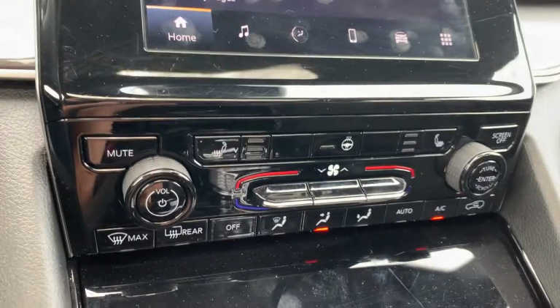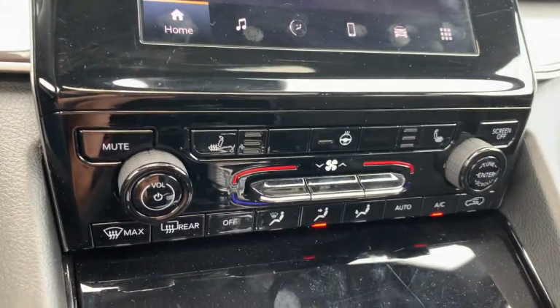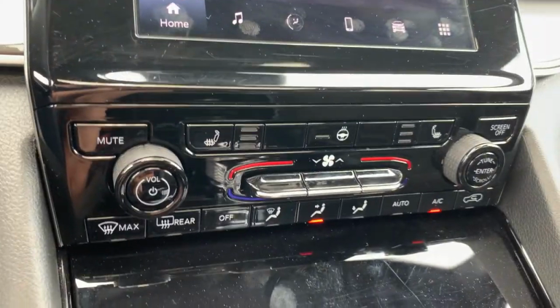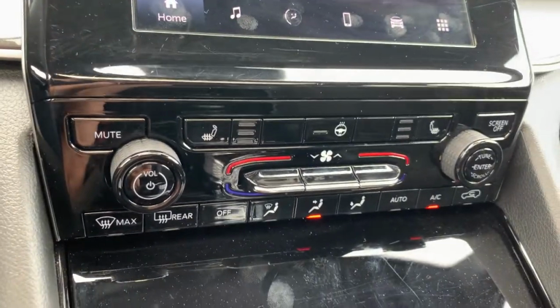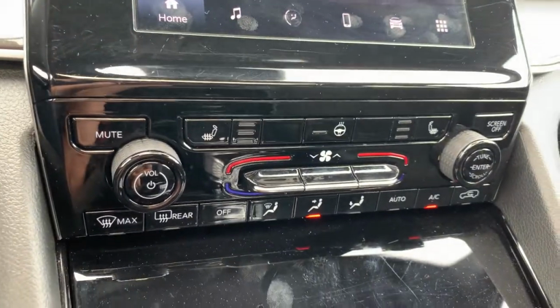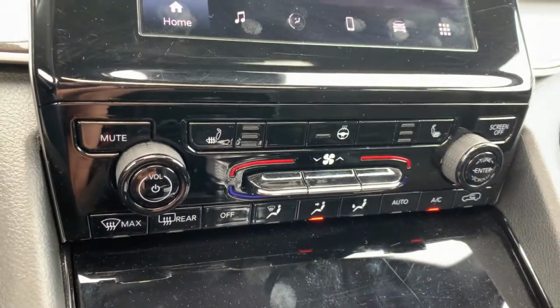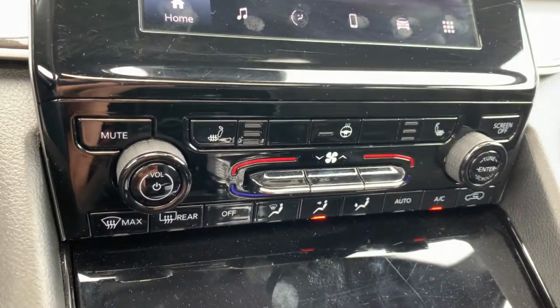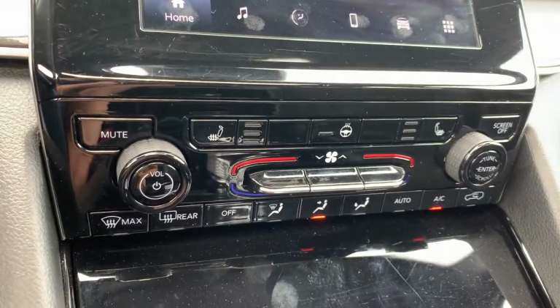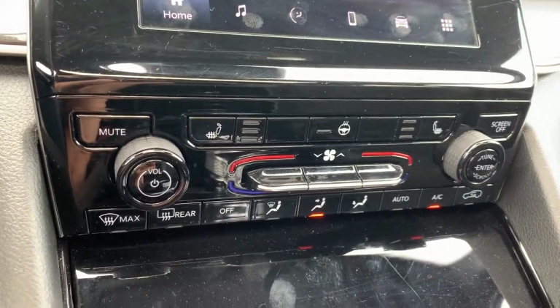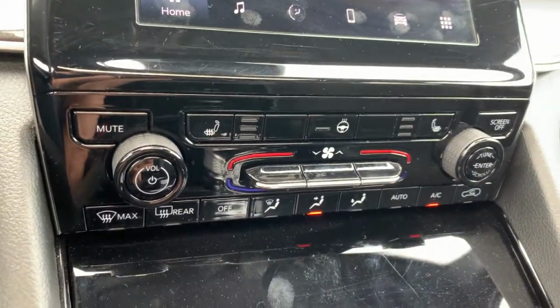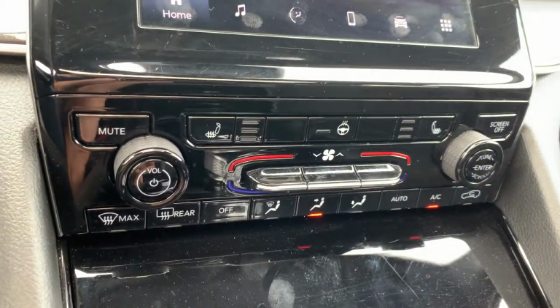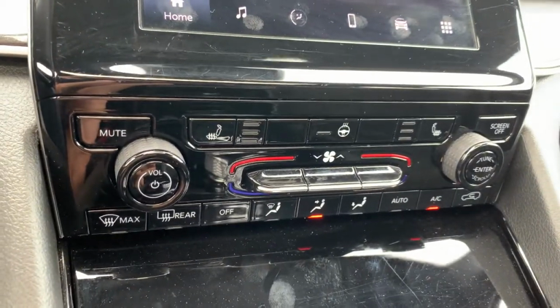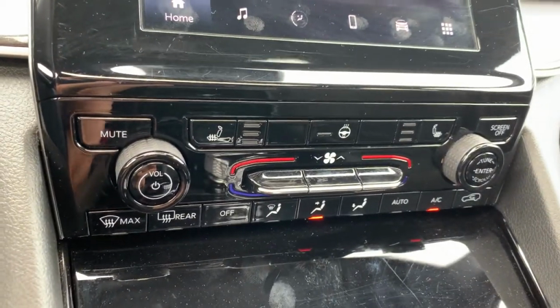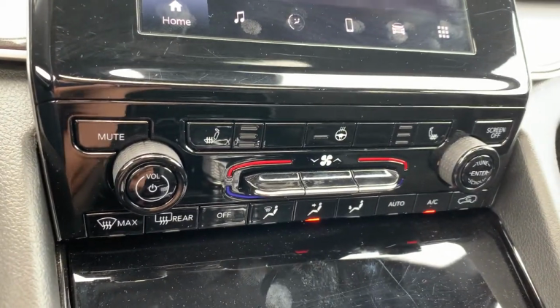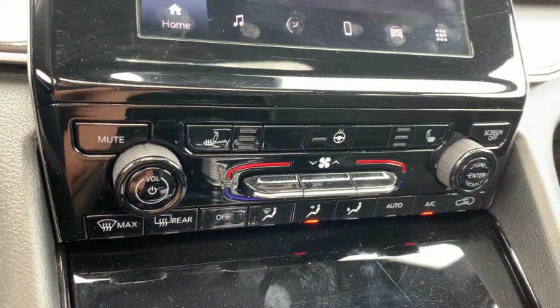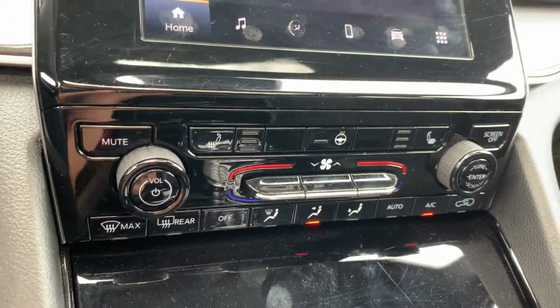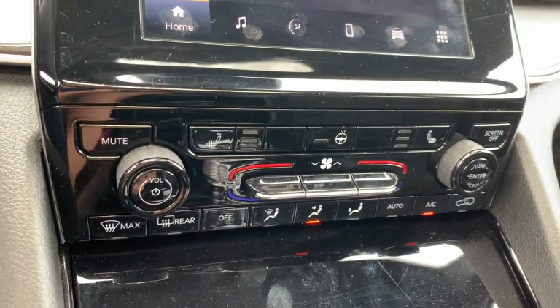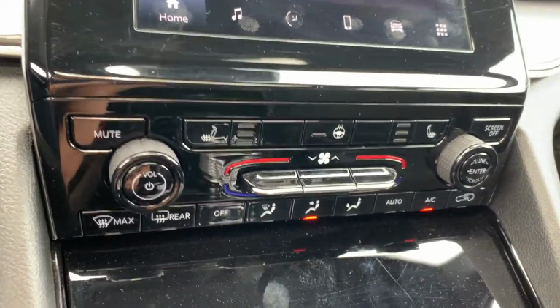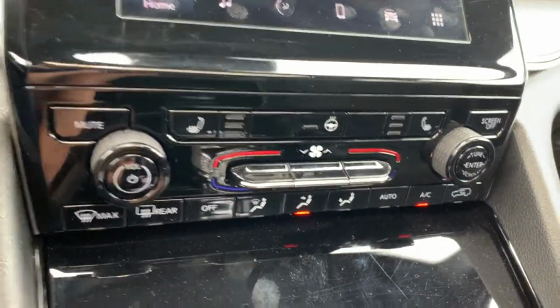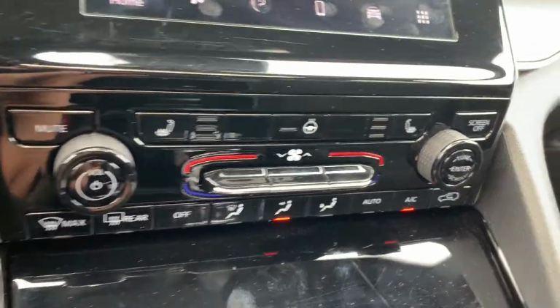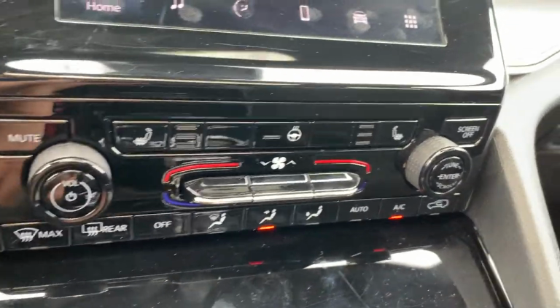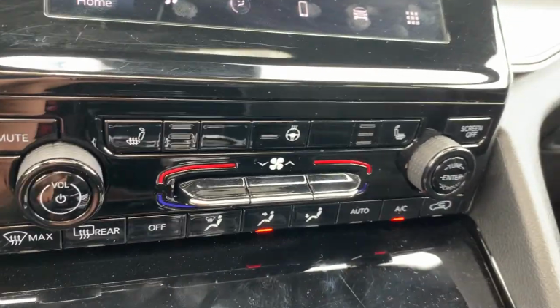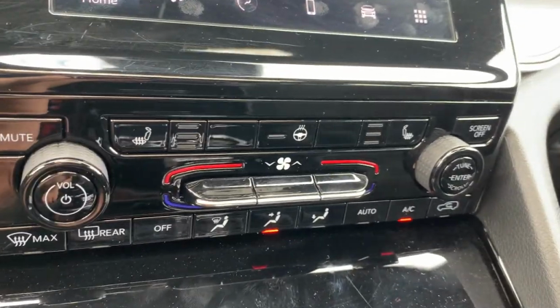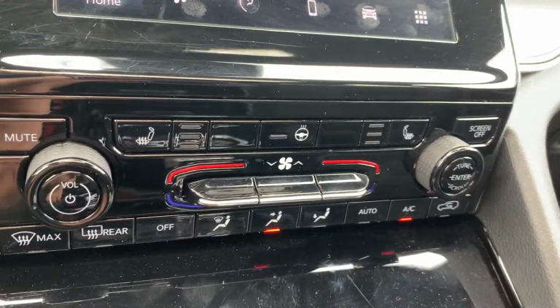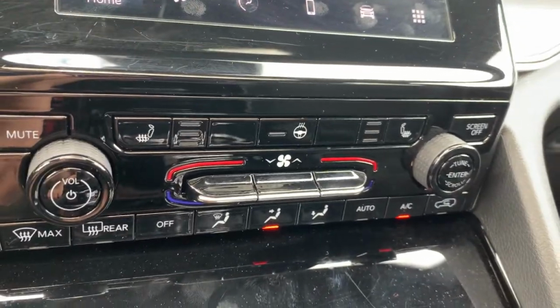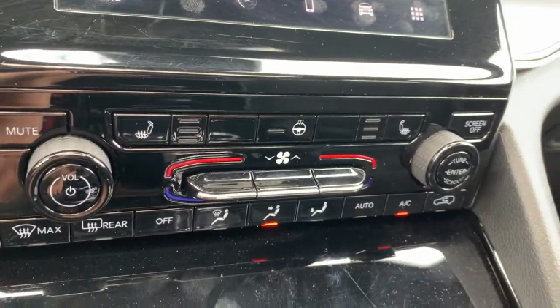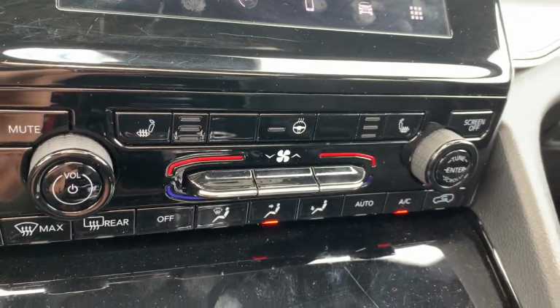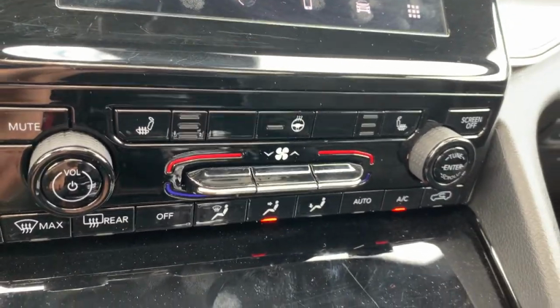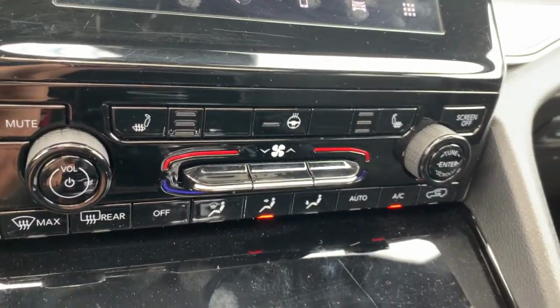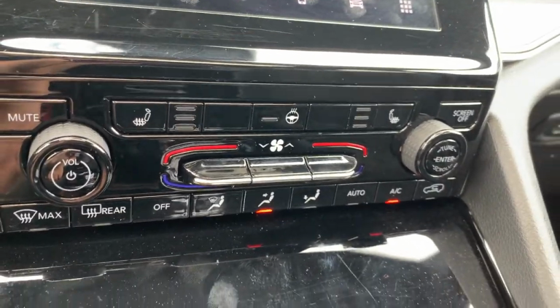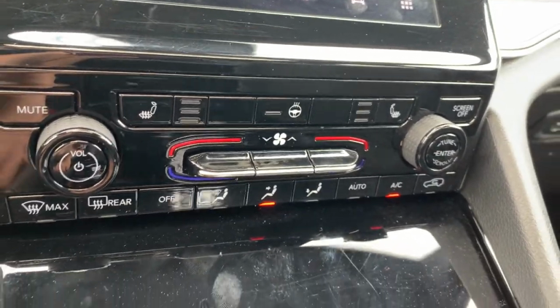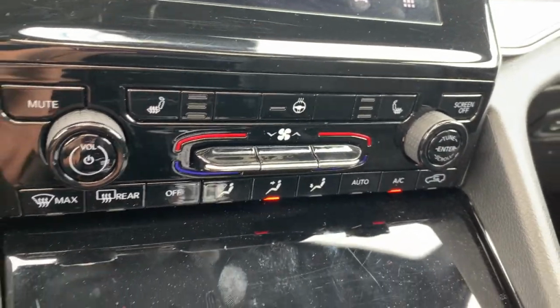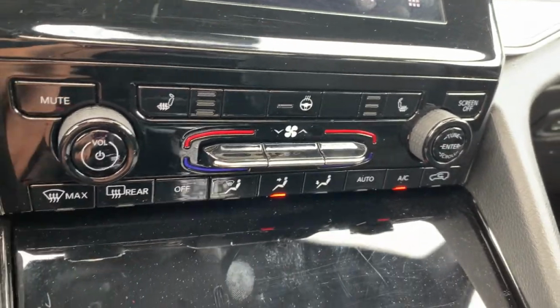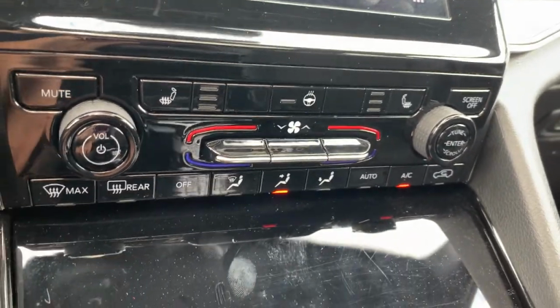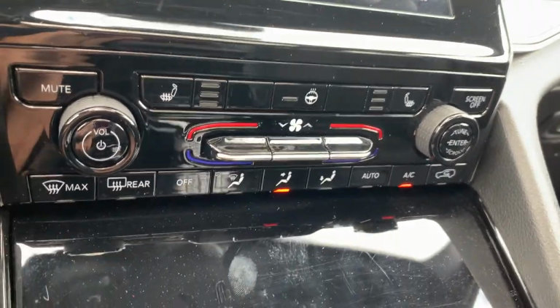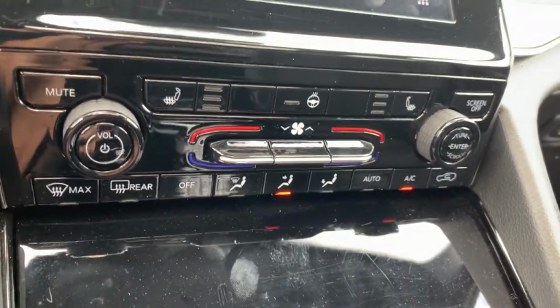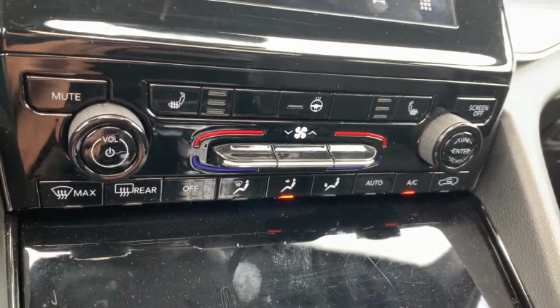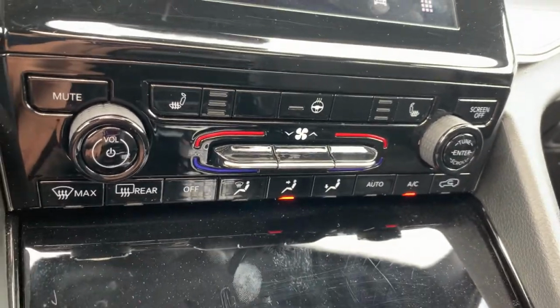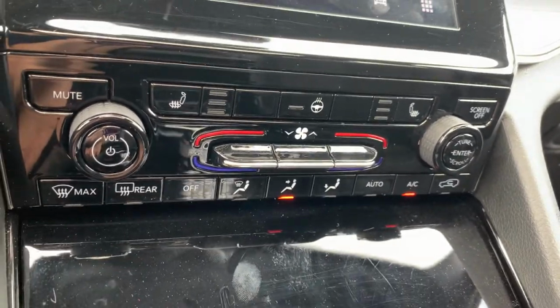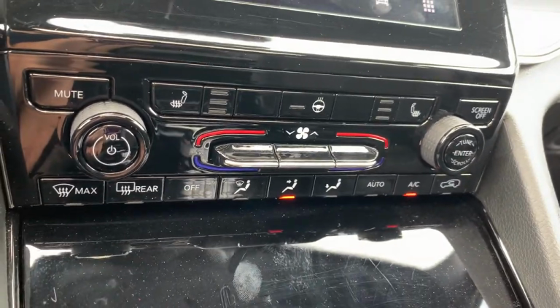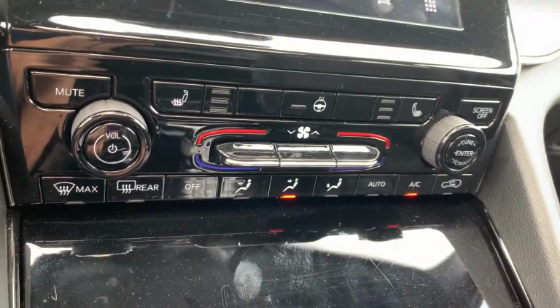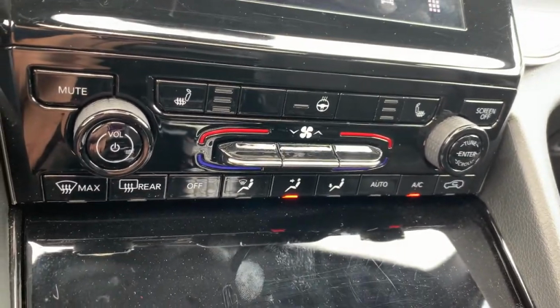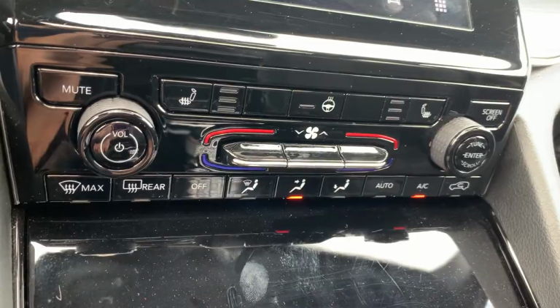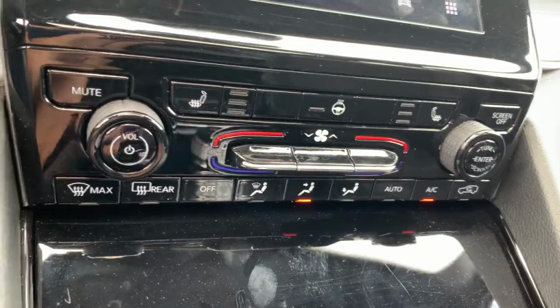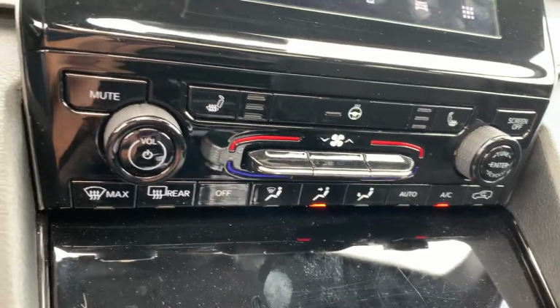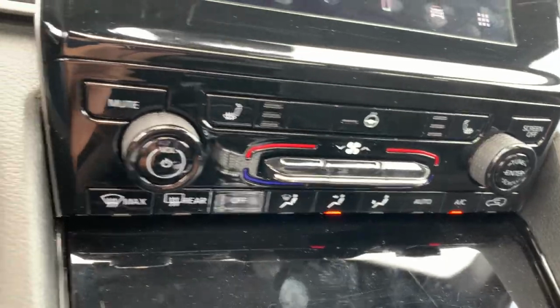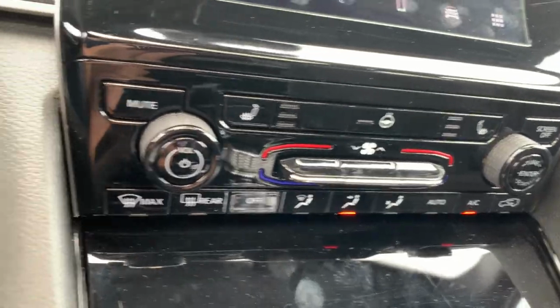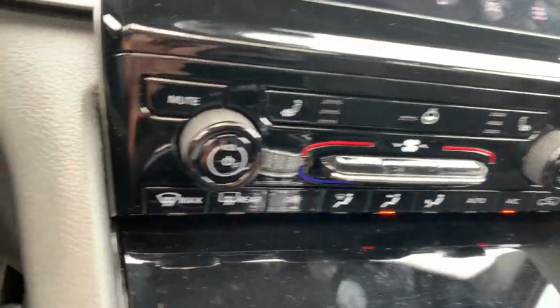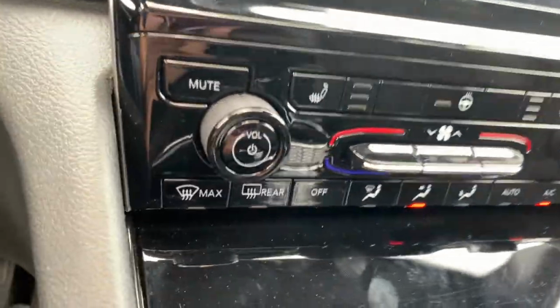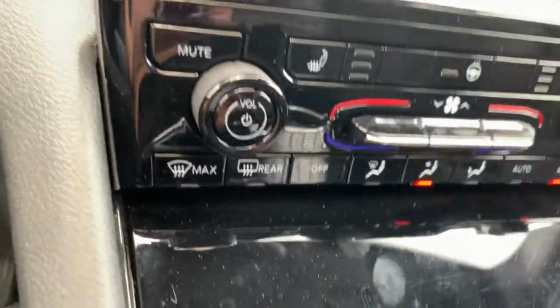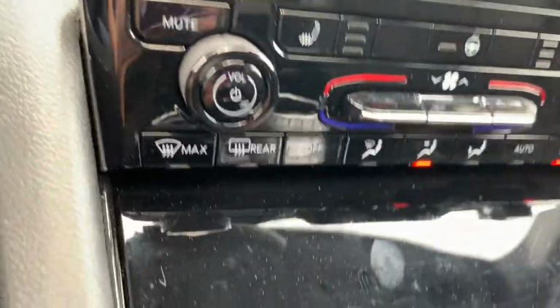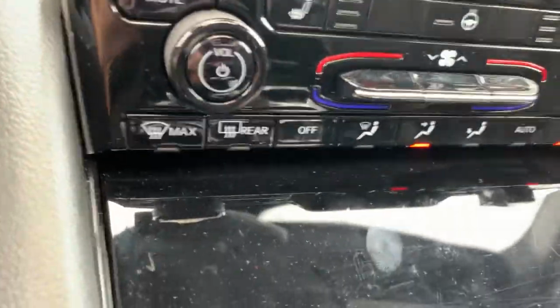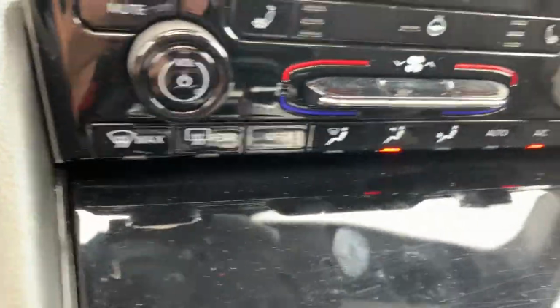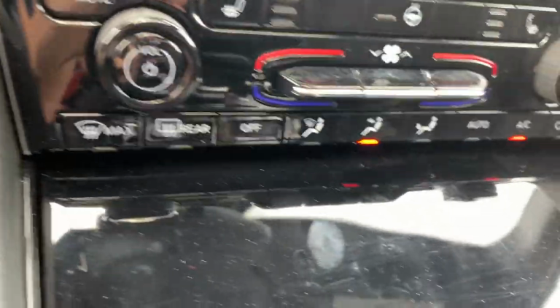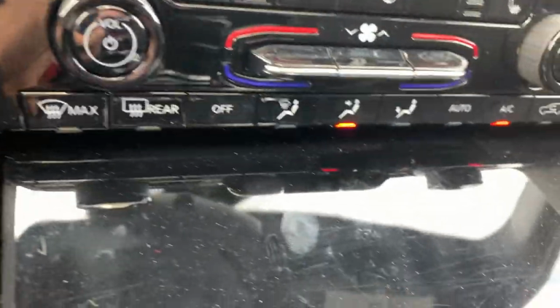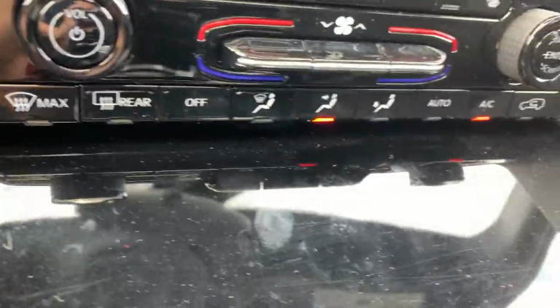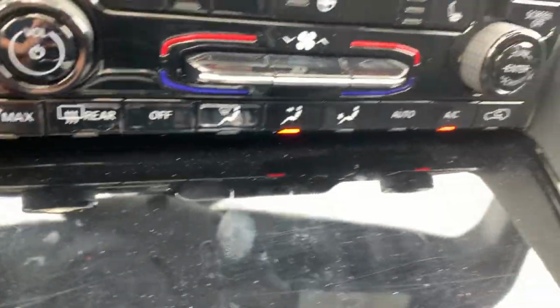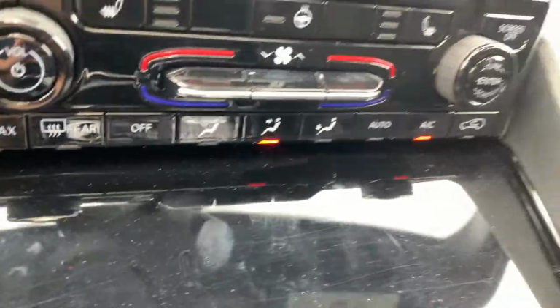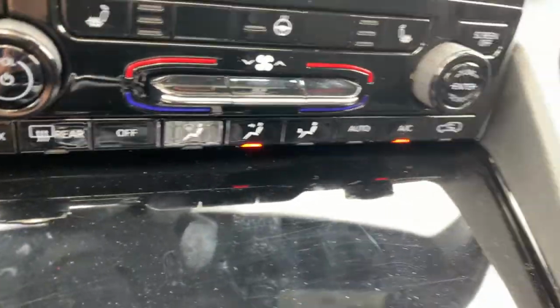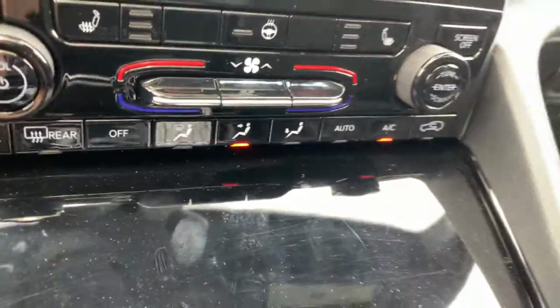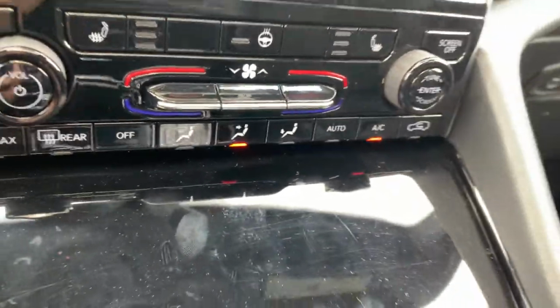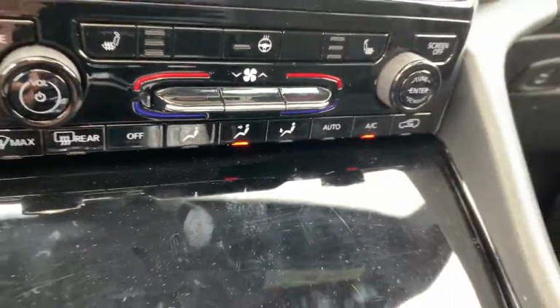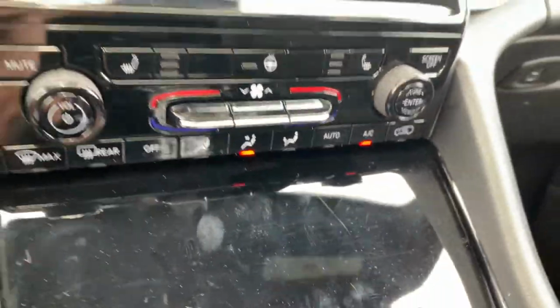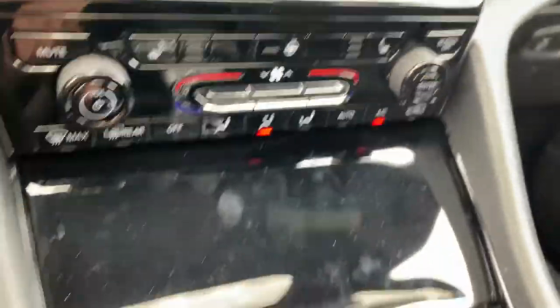Down below we do have heated seats for both front passengers as well as a heated steering wheel, dual zone climate control with ice-cold air conditioning, and a bunch of buttons for the climate control as well.